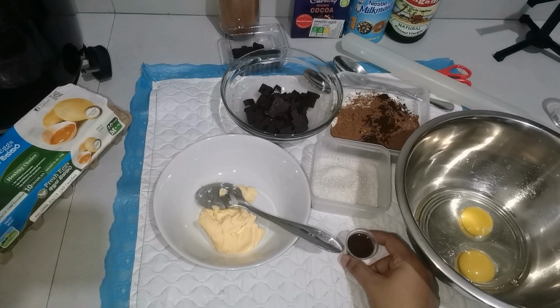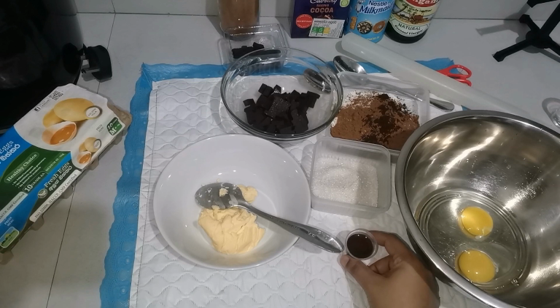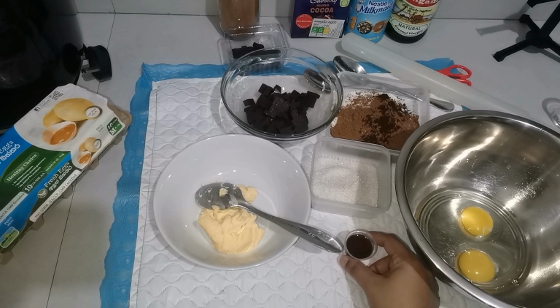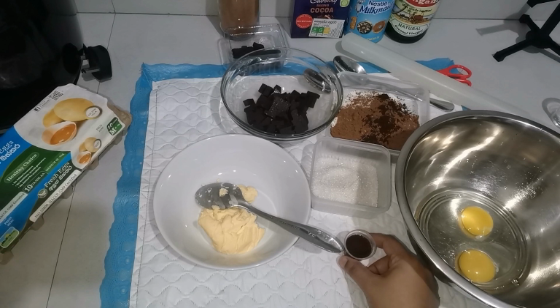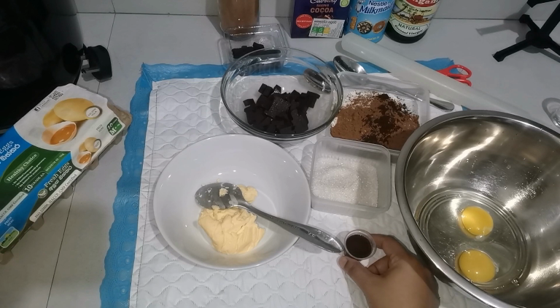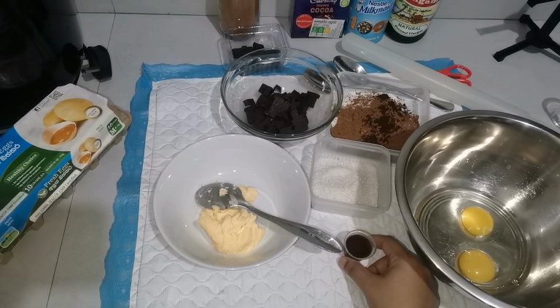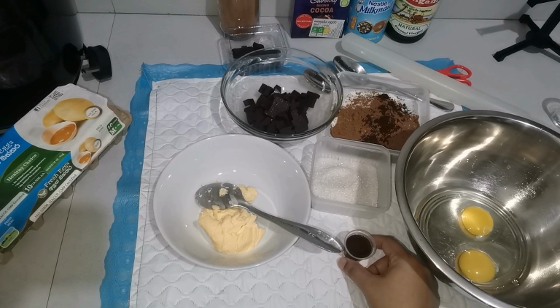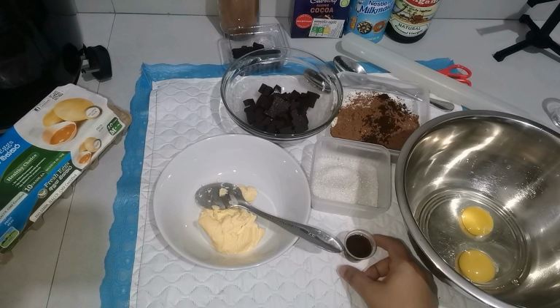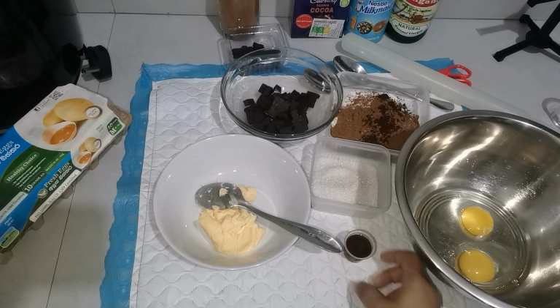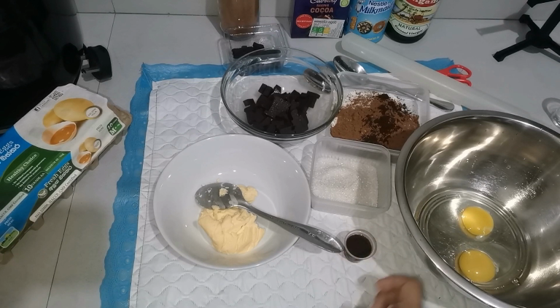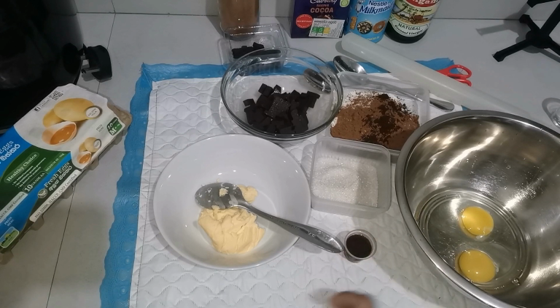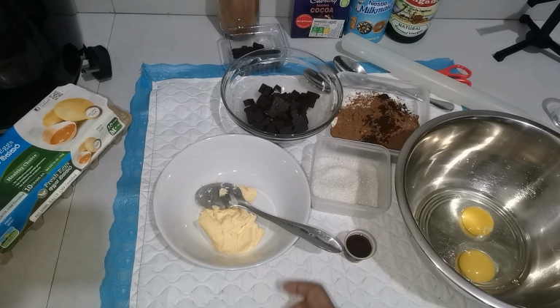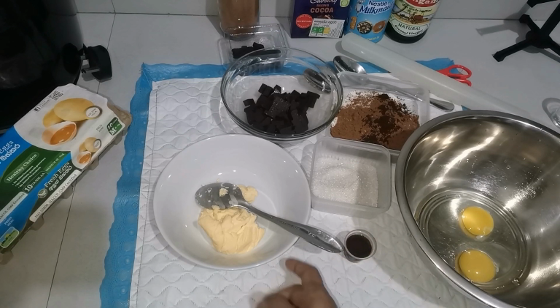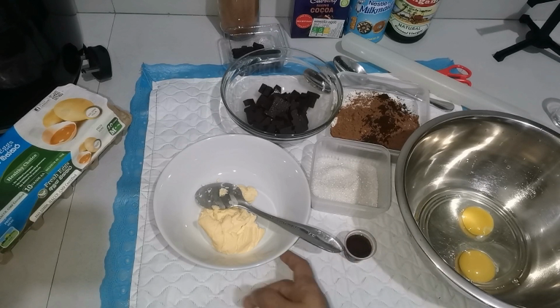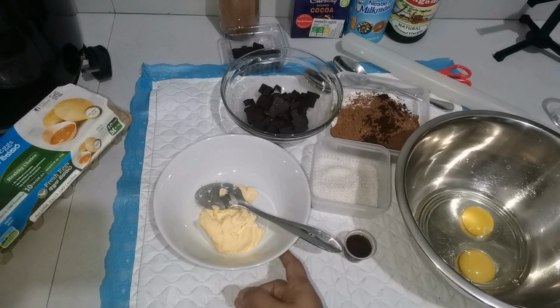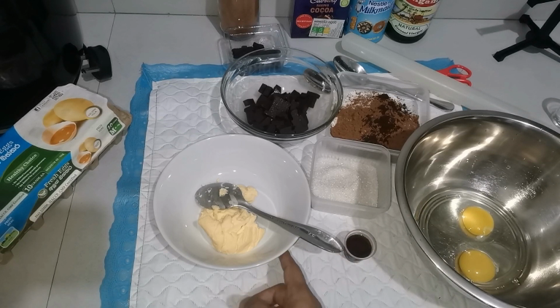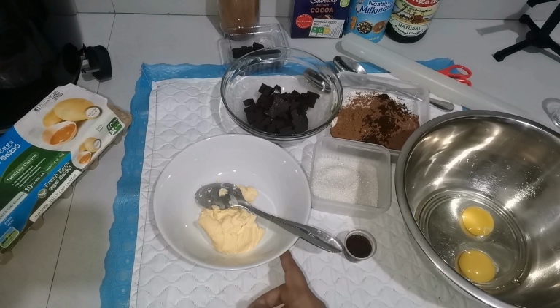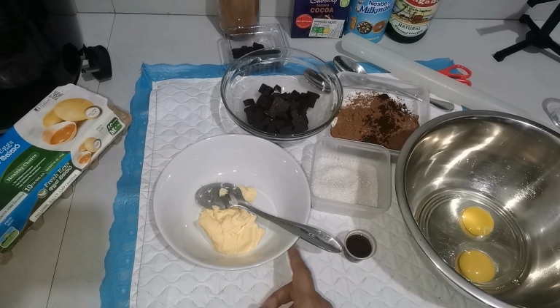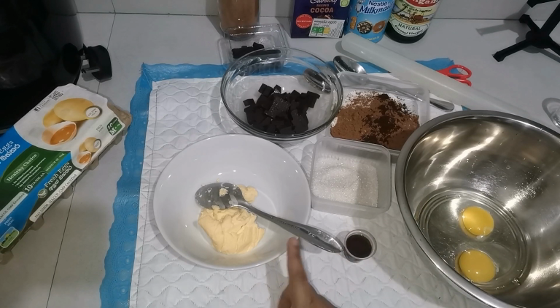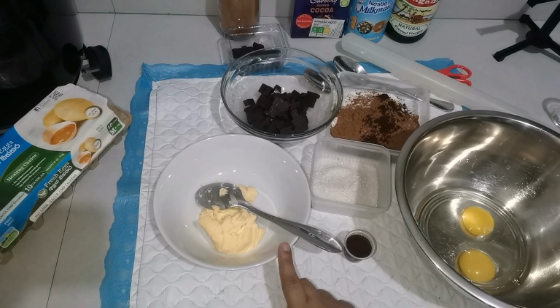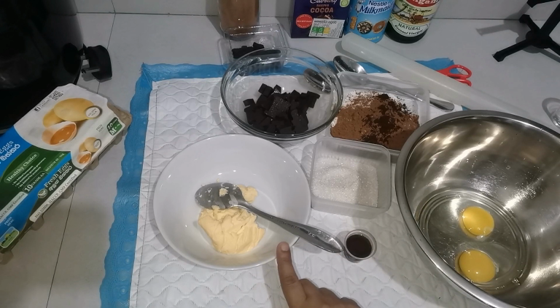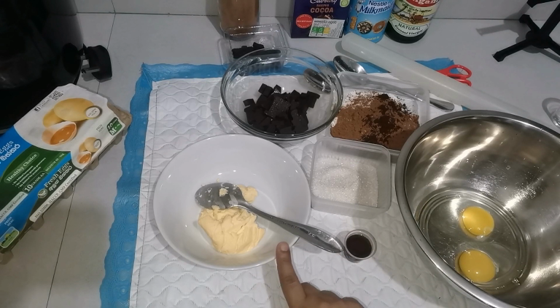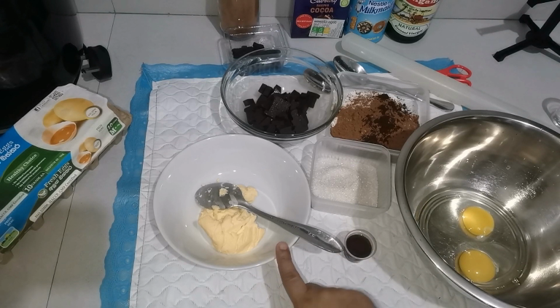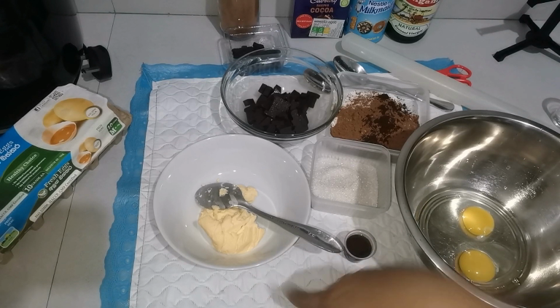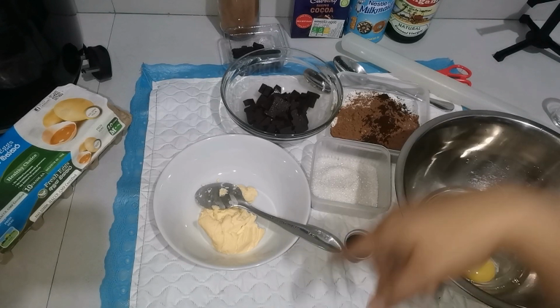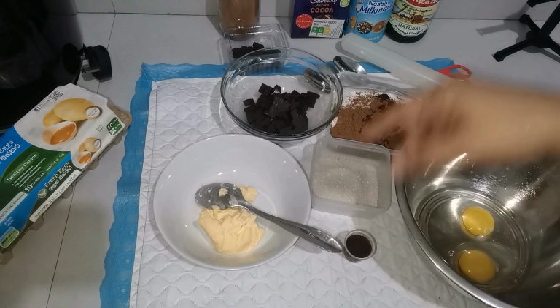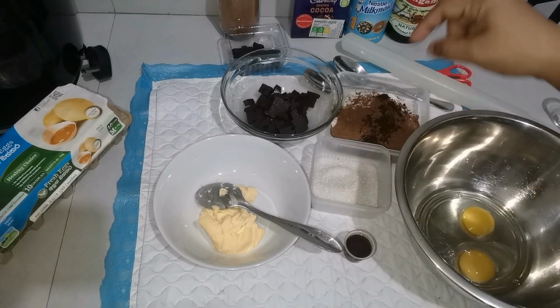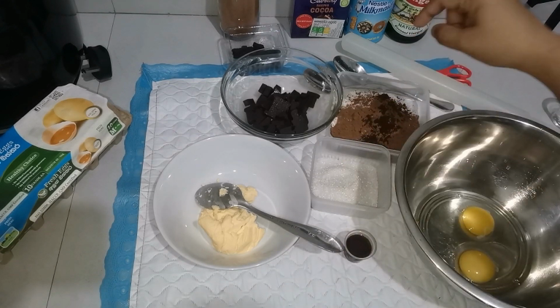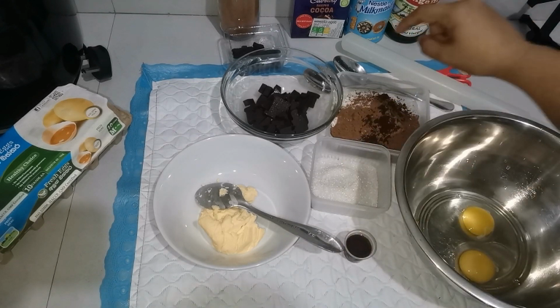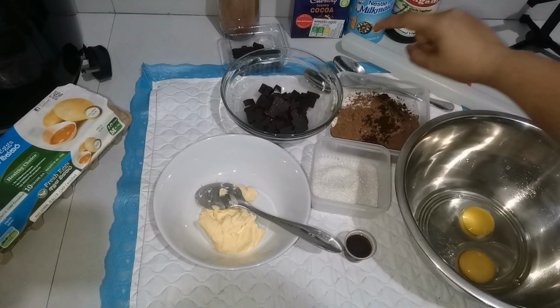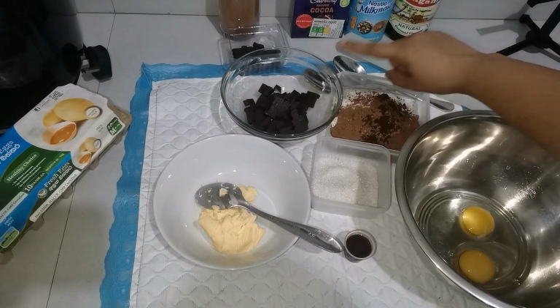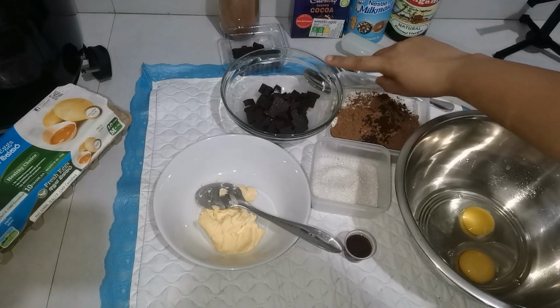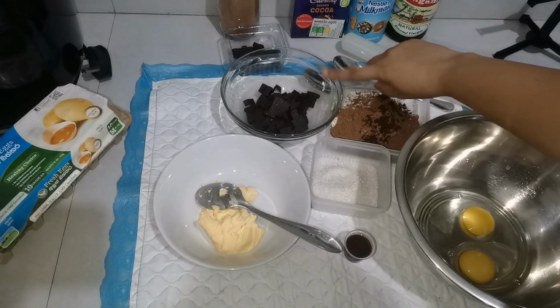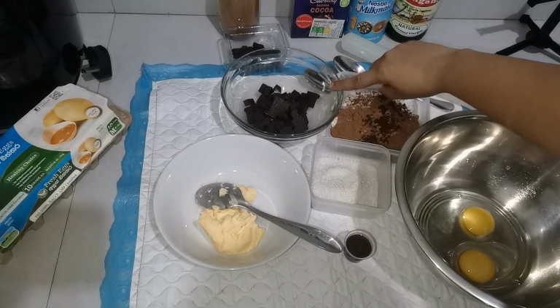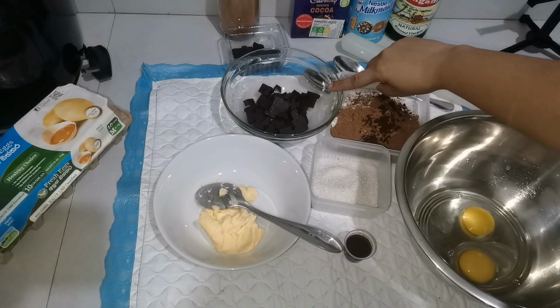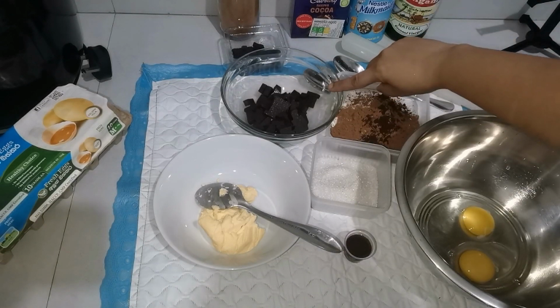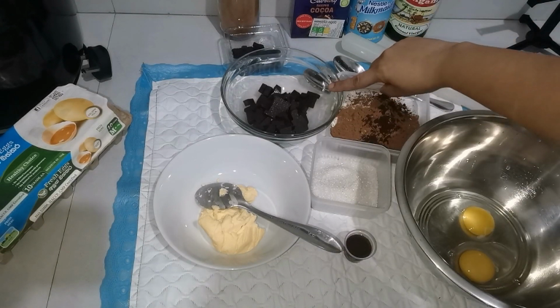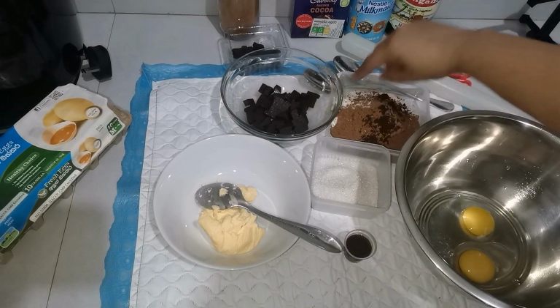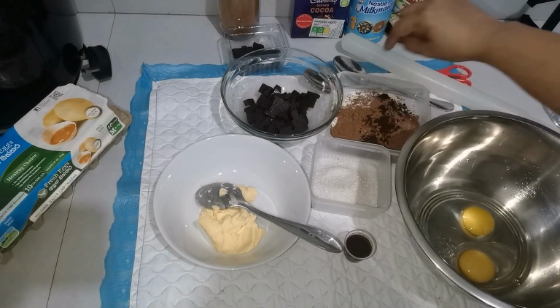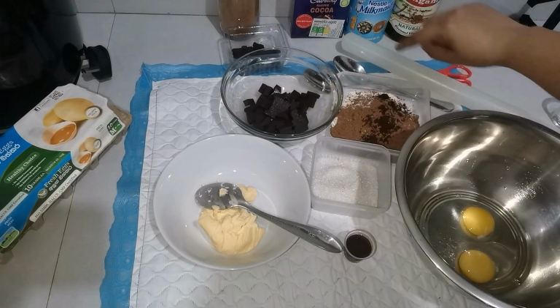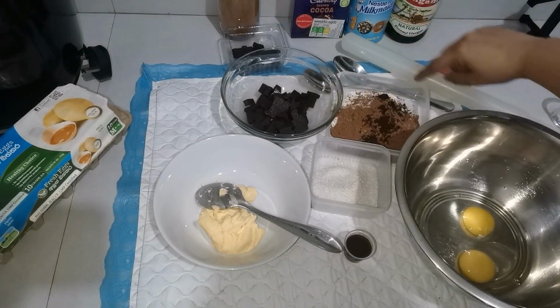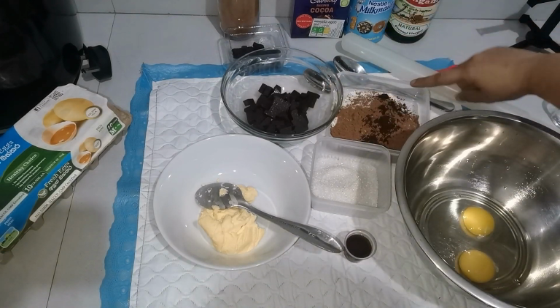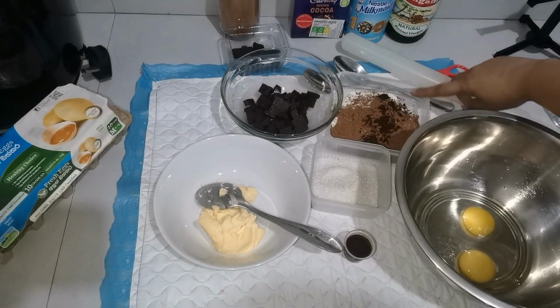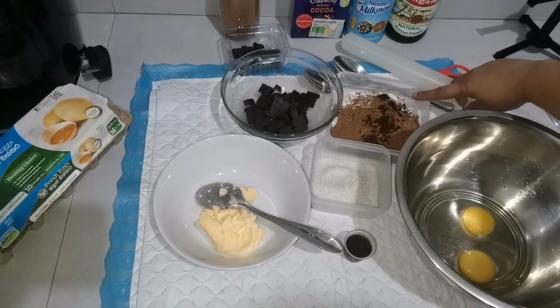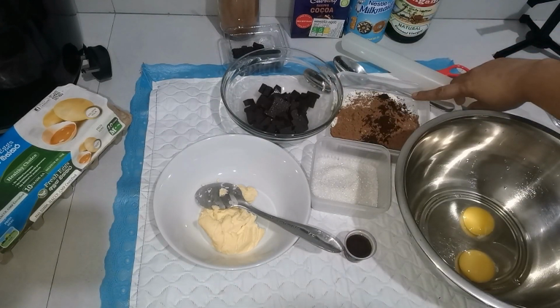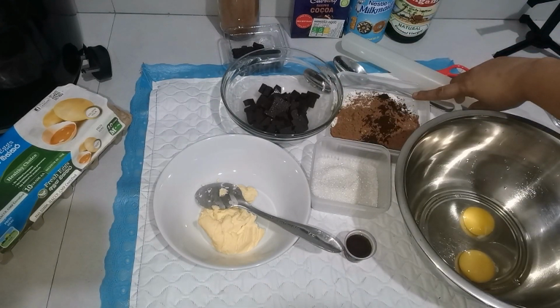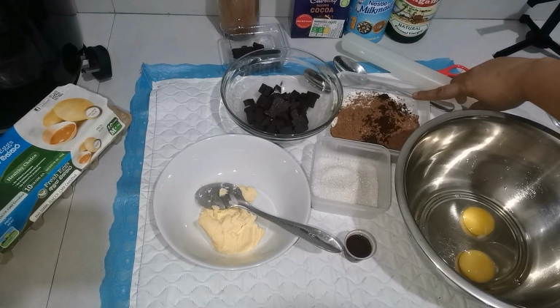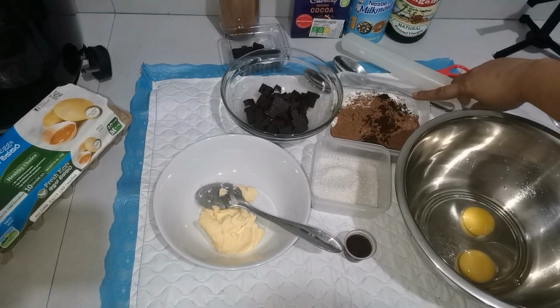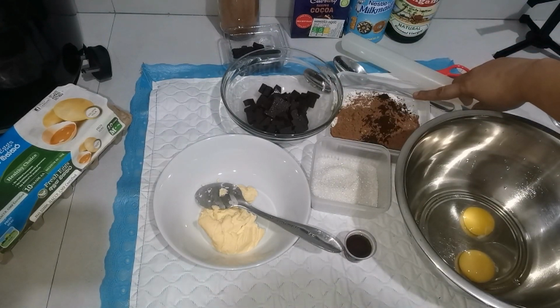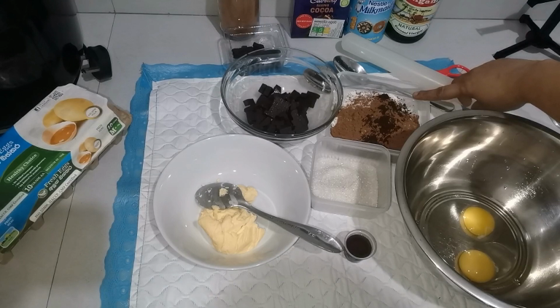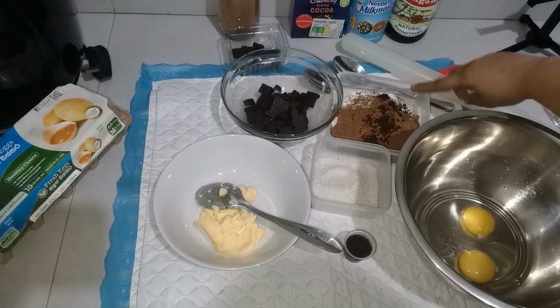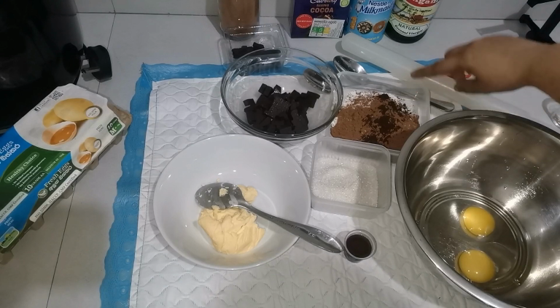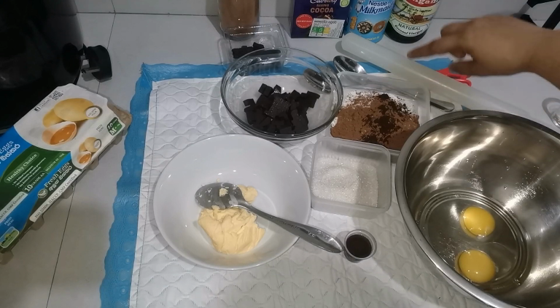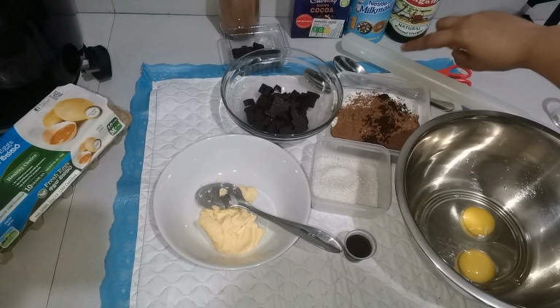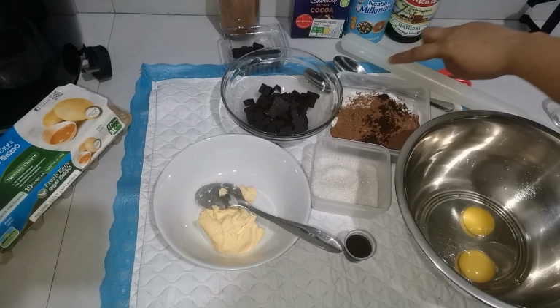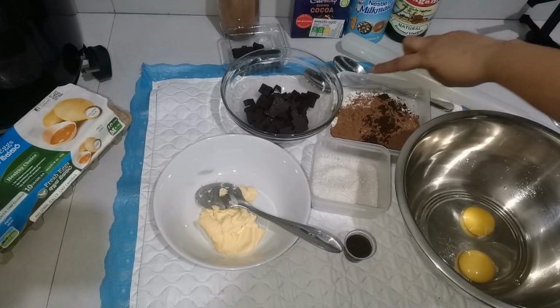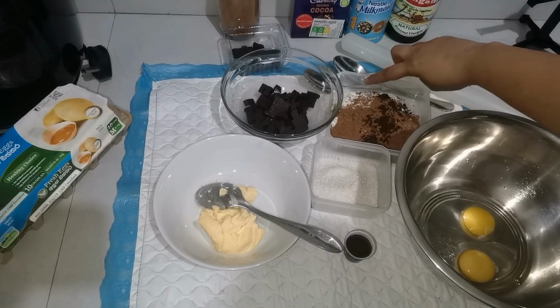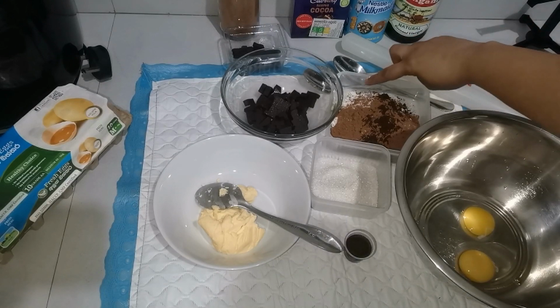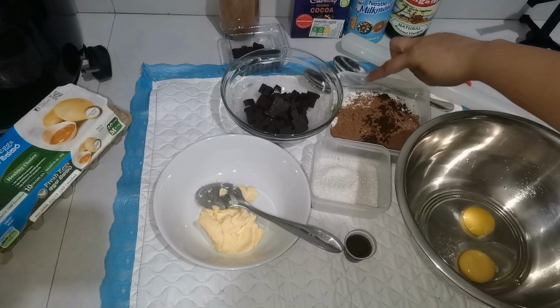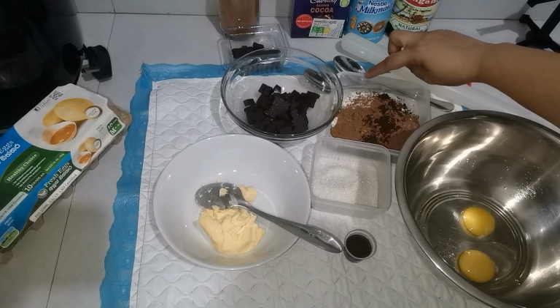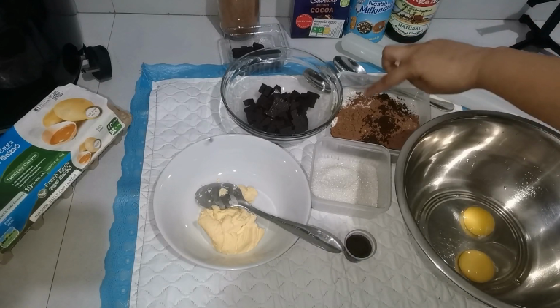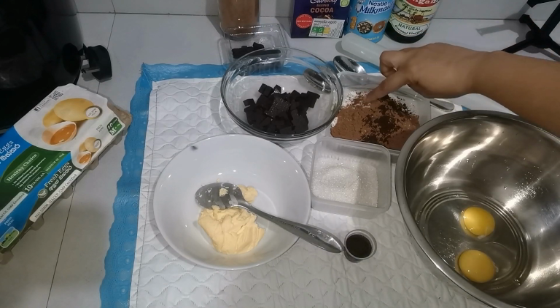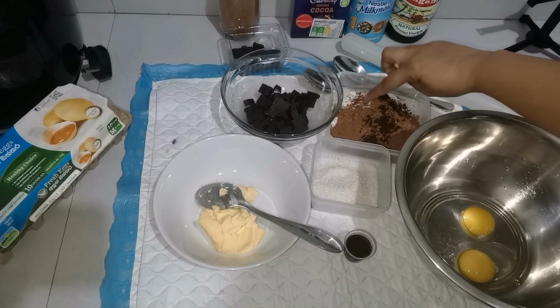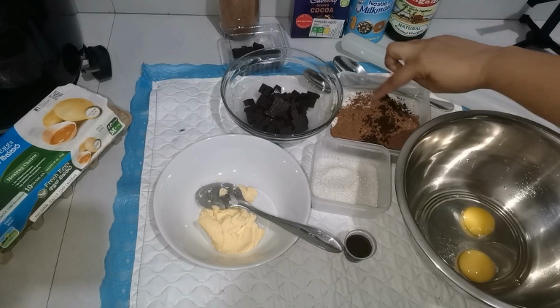The ingredients are: vanilla, cooking chocolate, and cocoa powder.